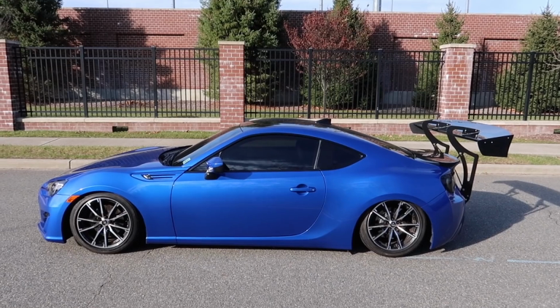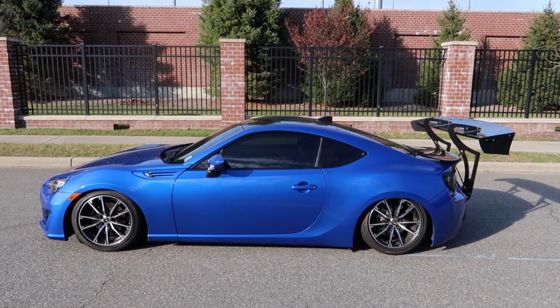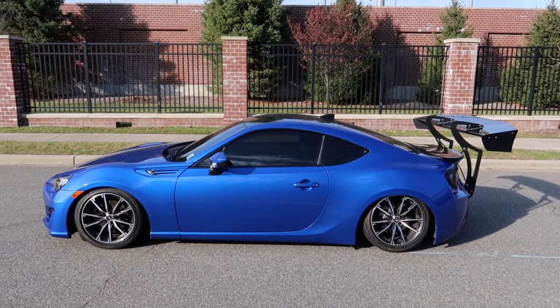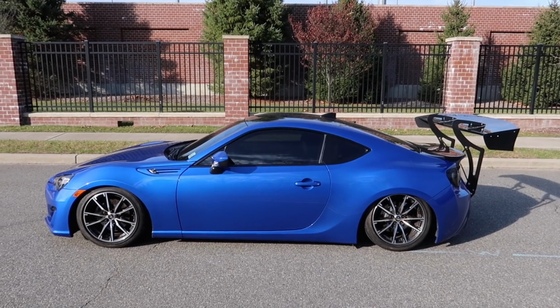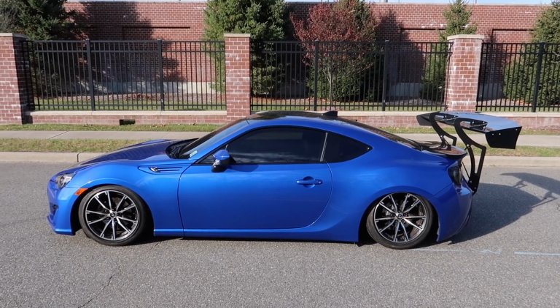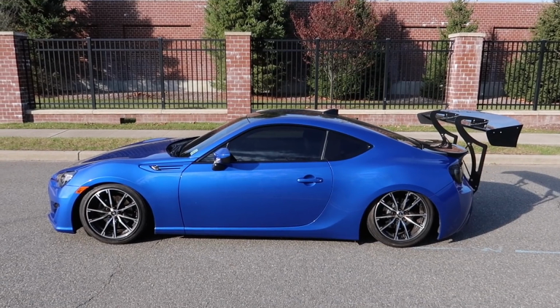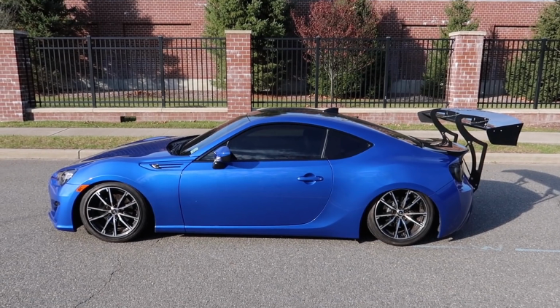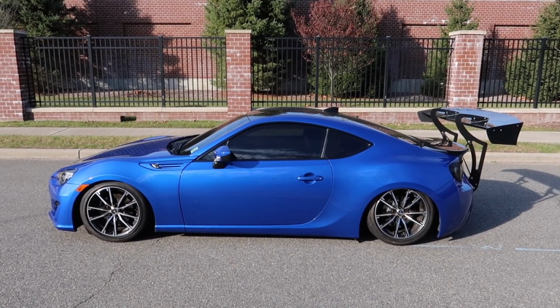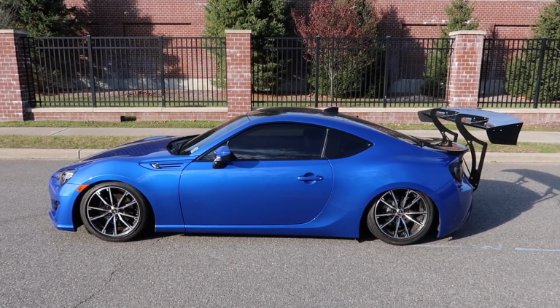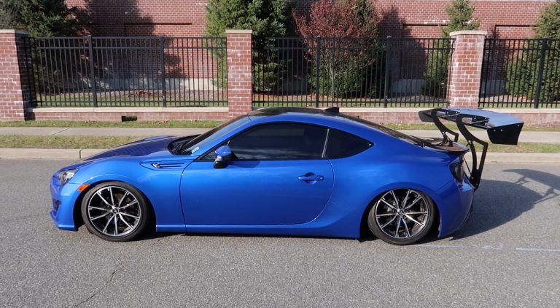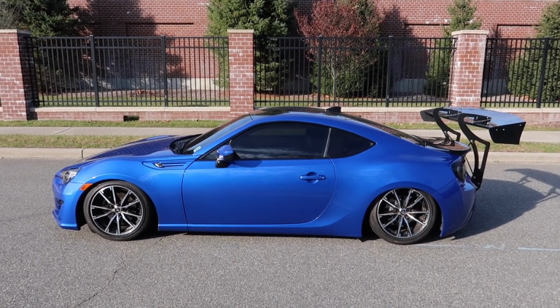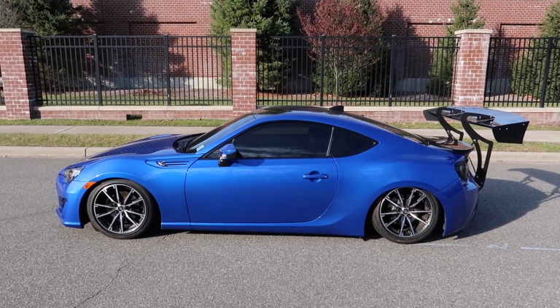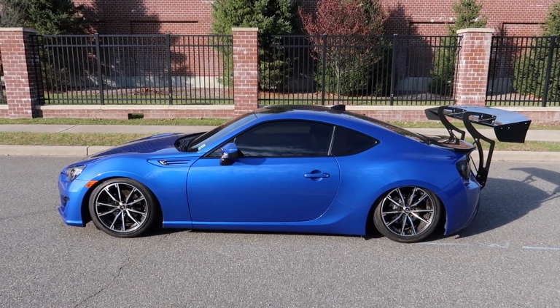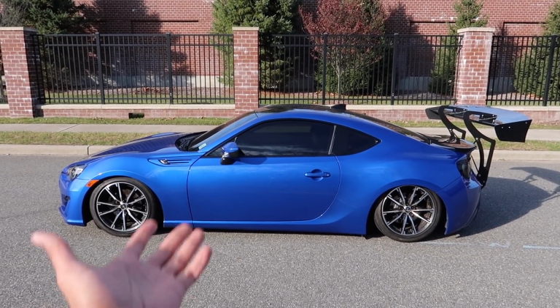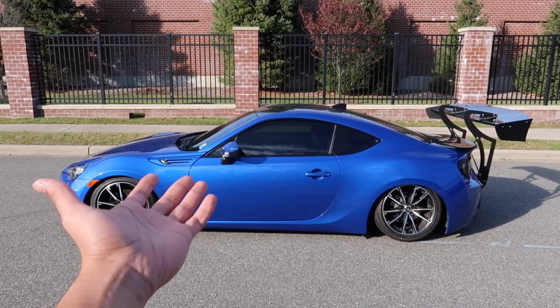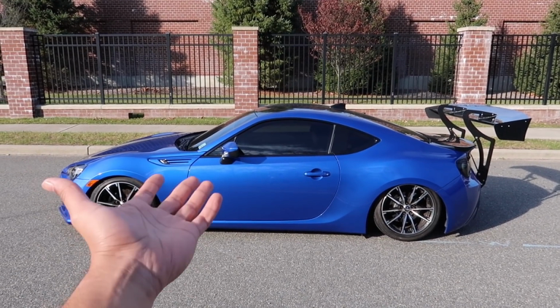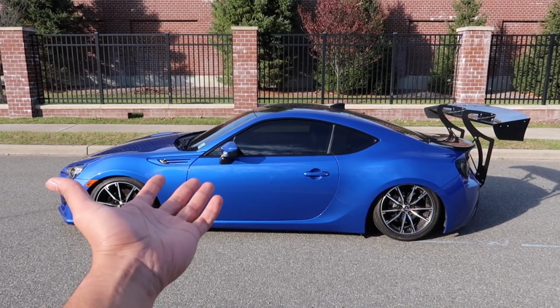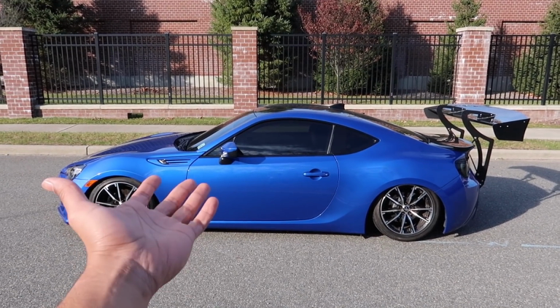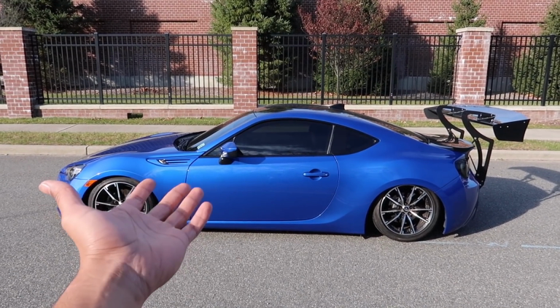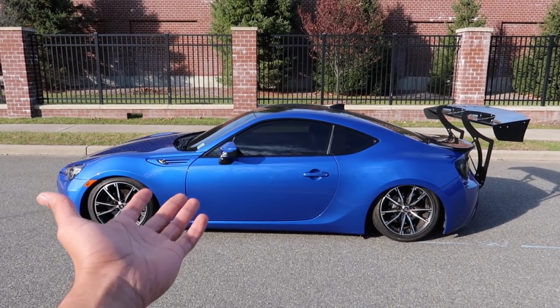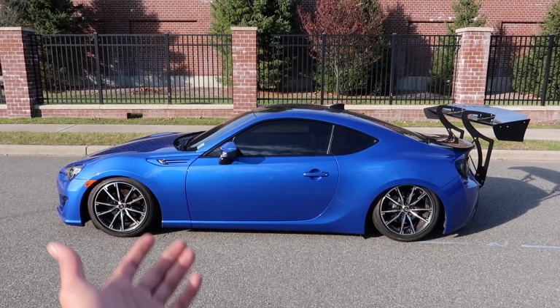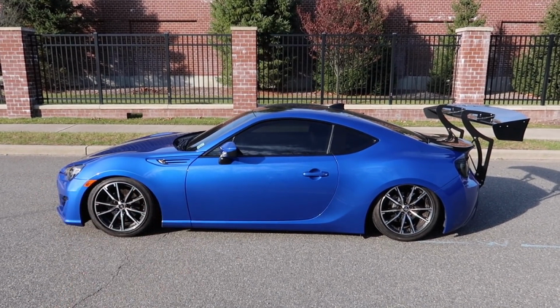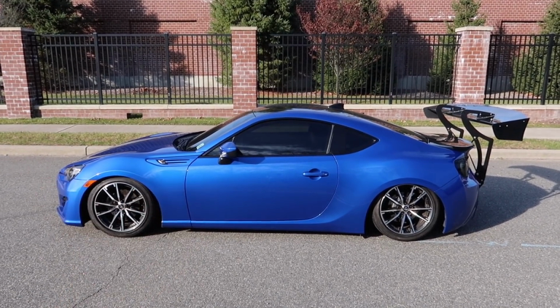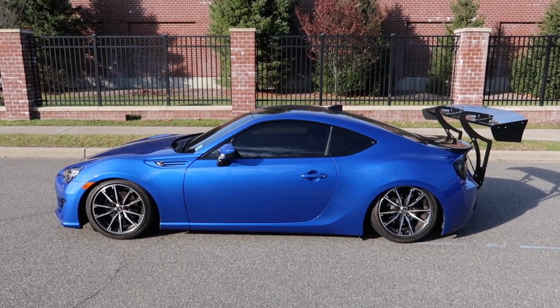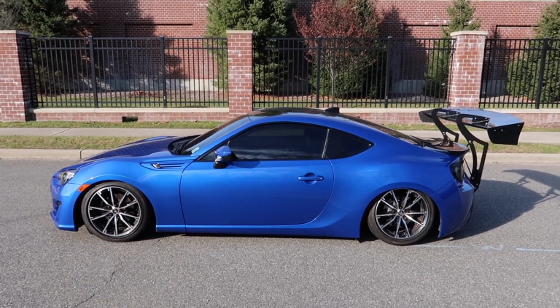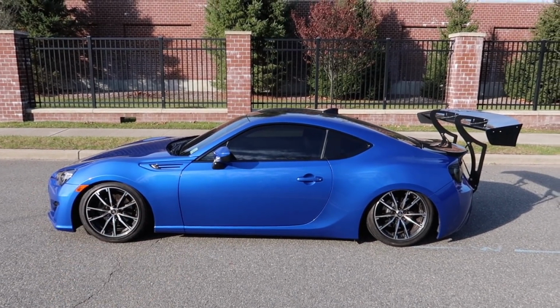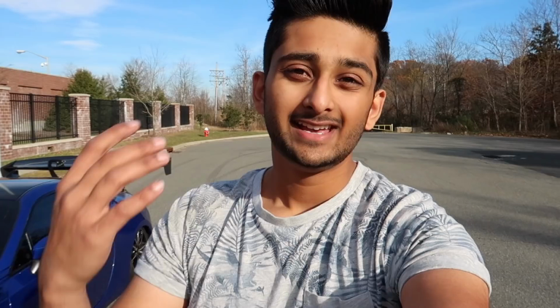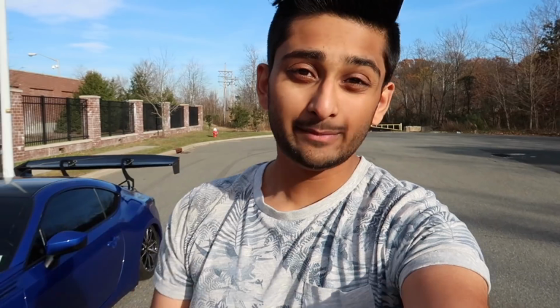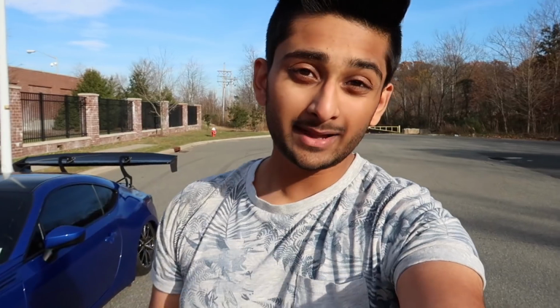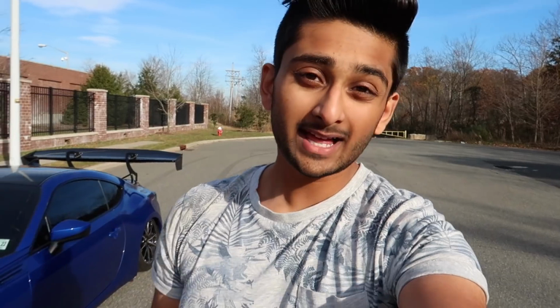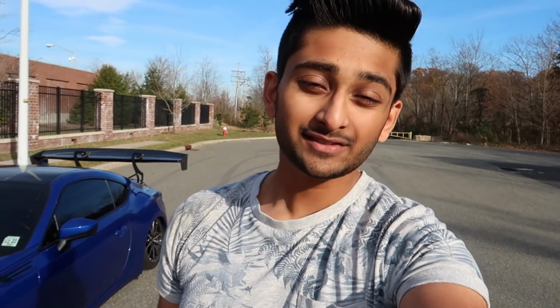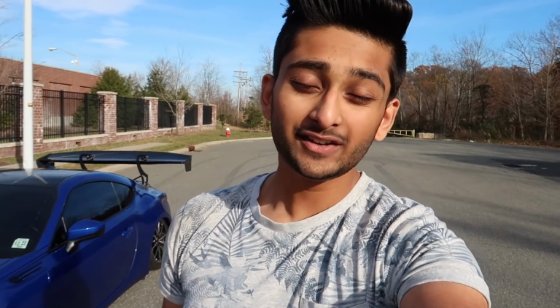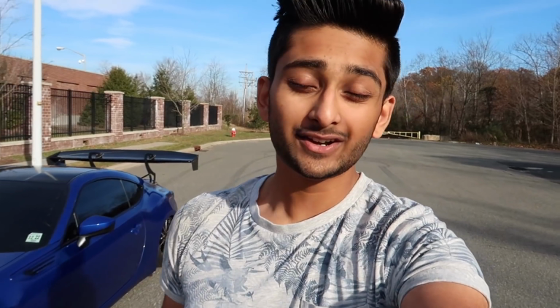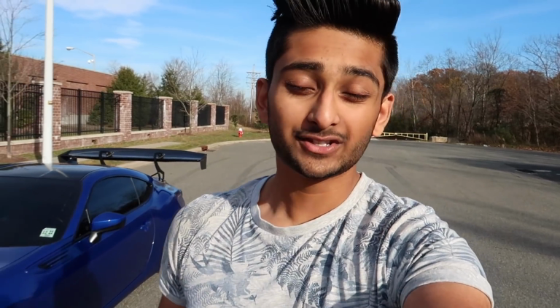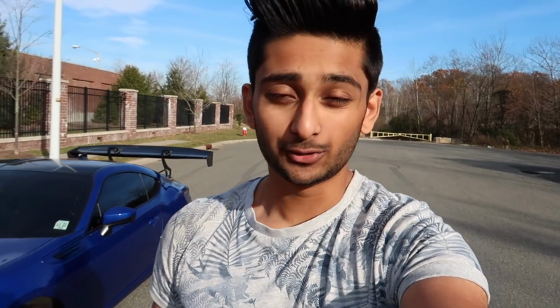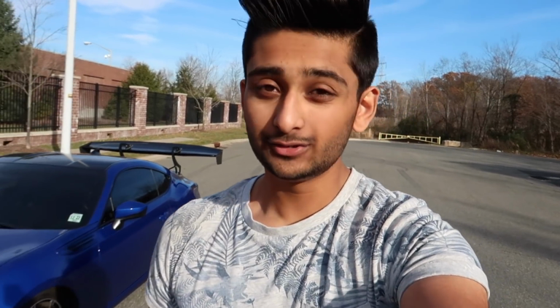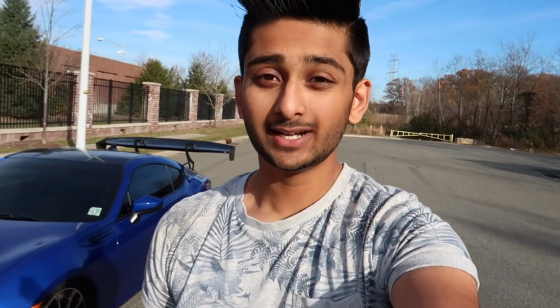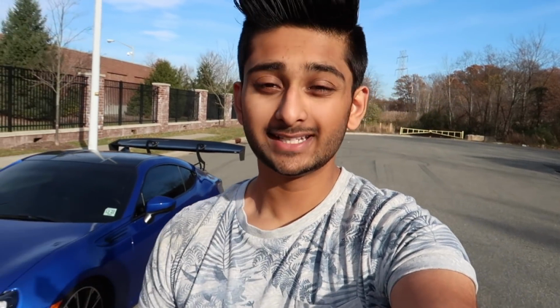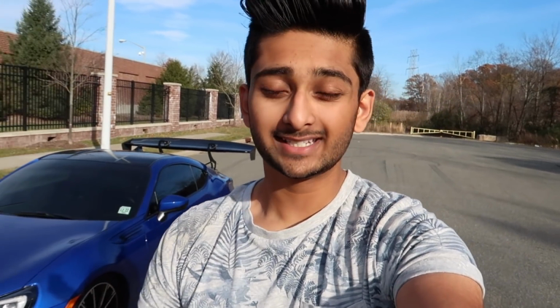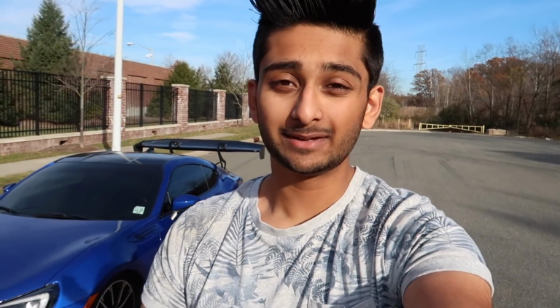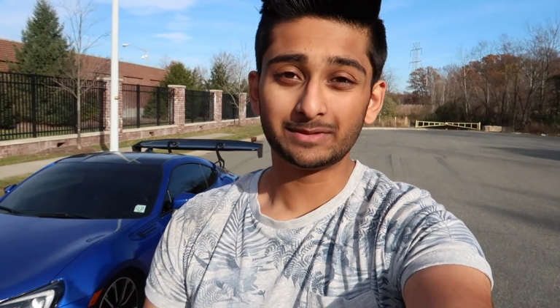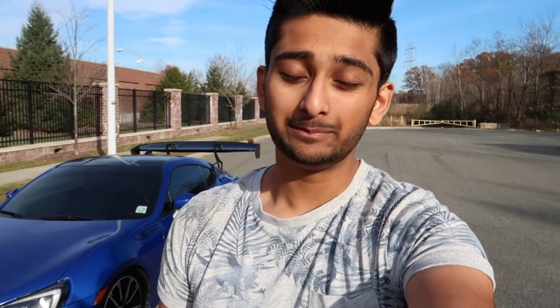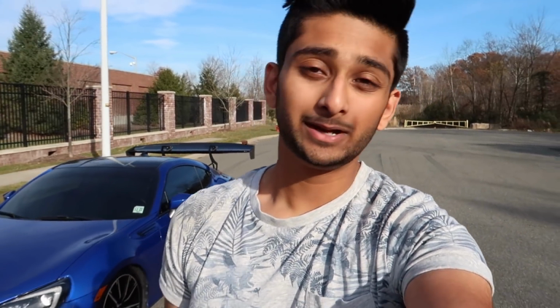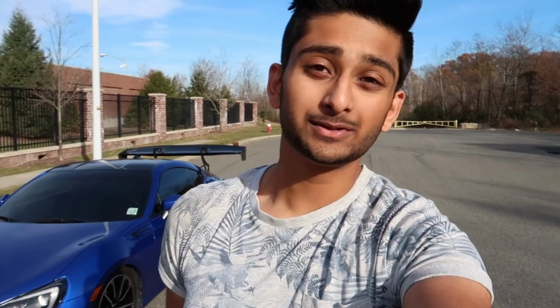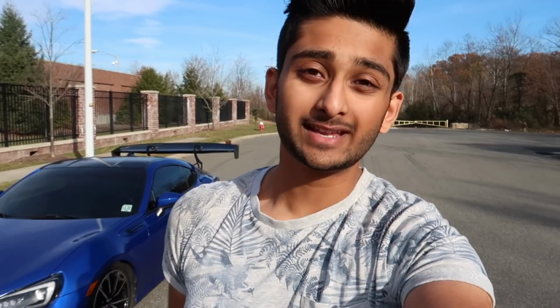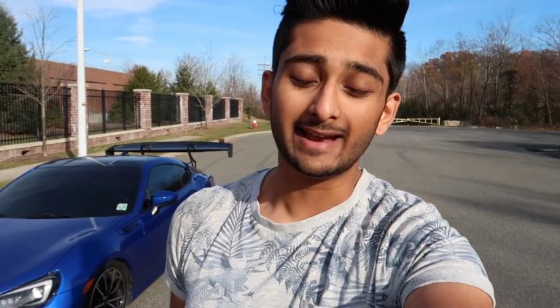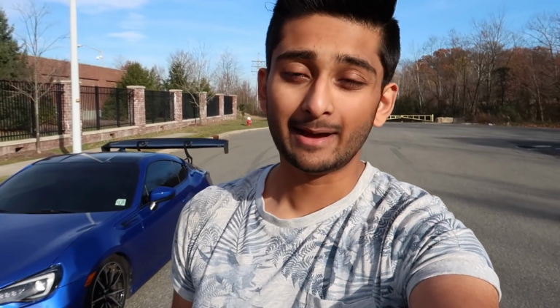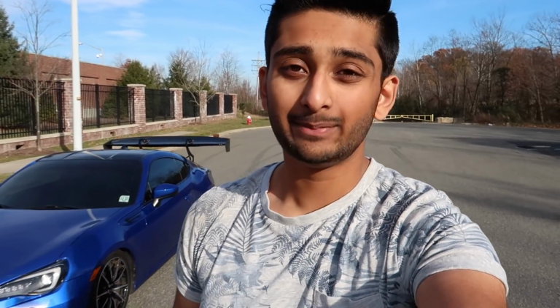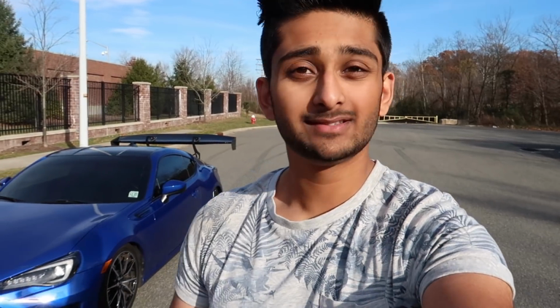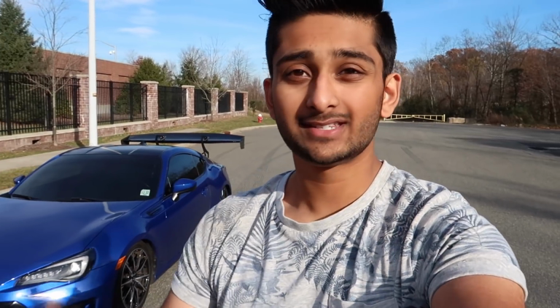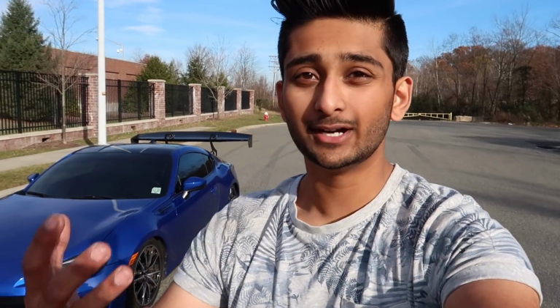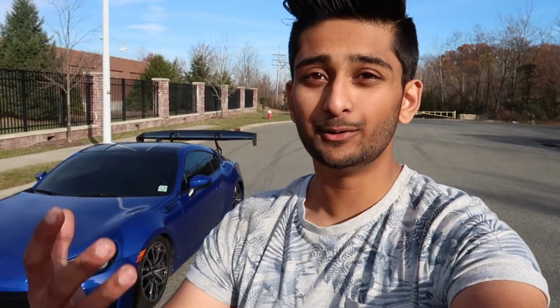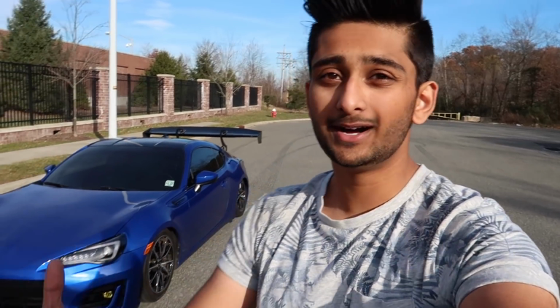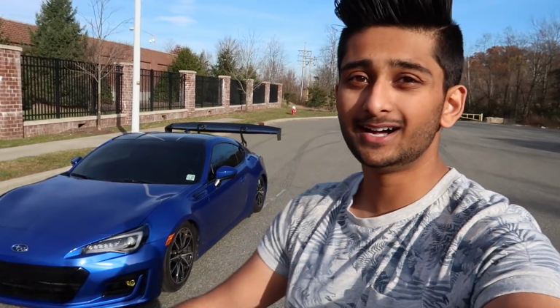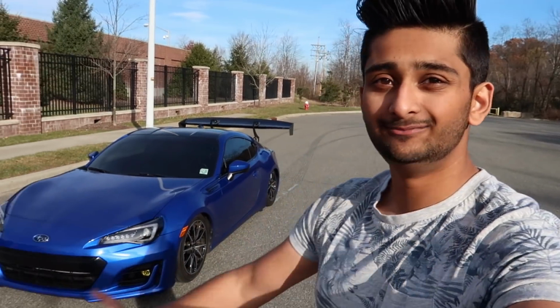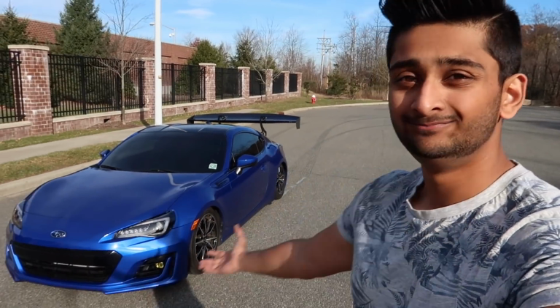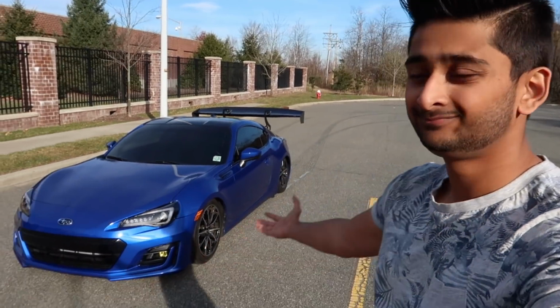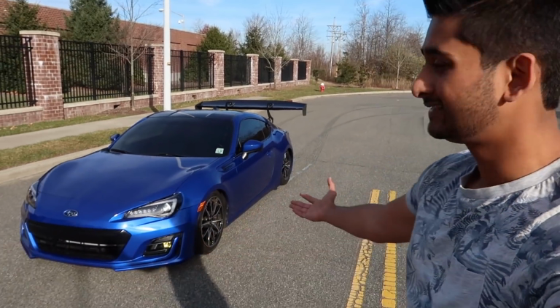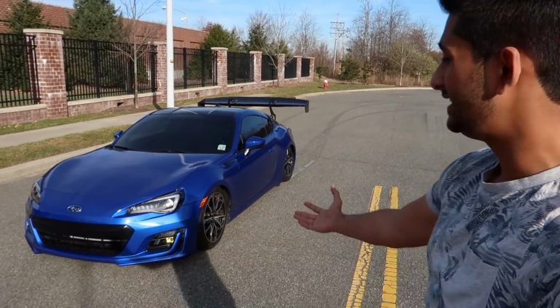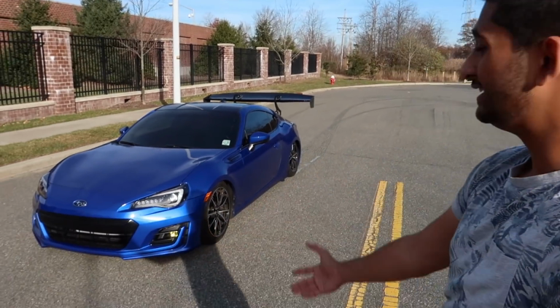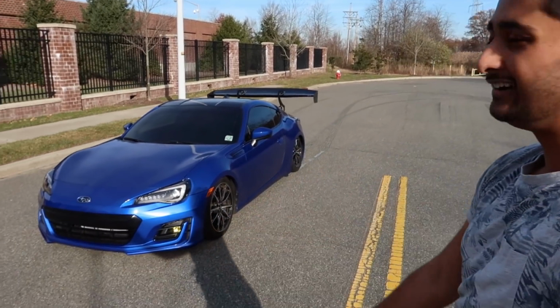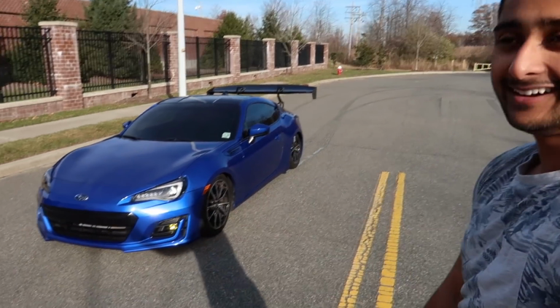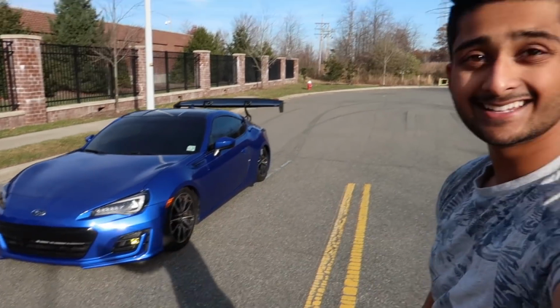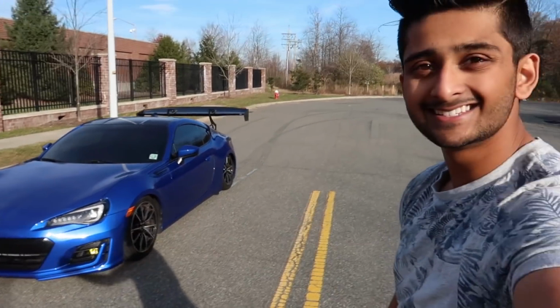I drive a bagged BRZ now. In my last video, I told you guys that something big was going to happen, so here it is.